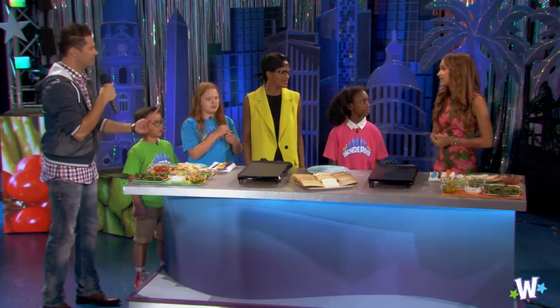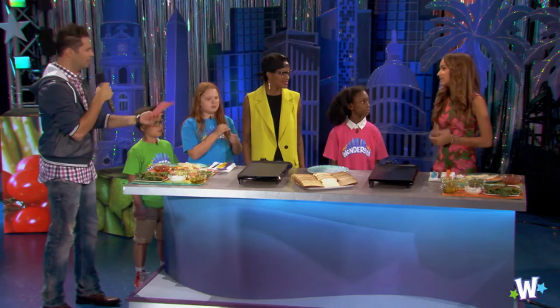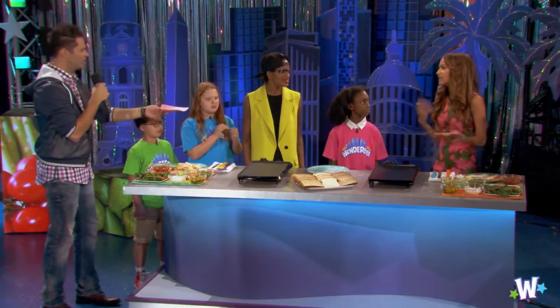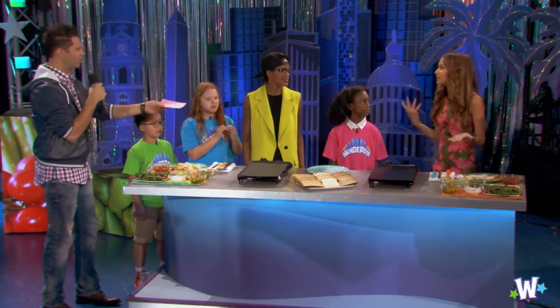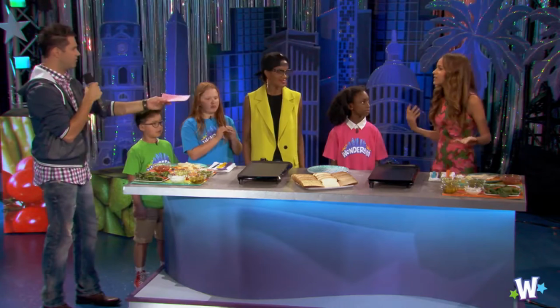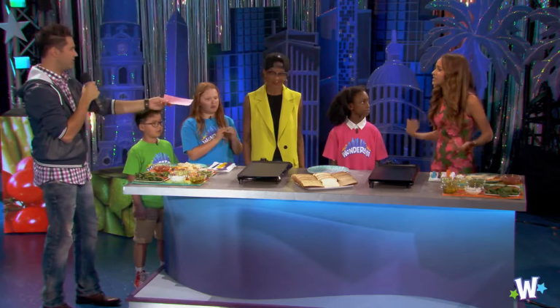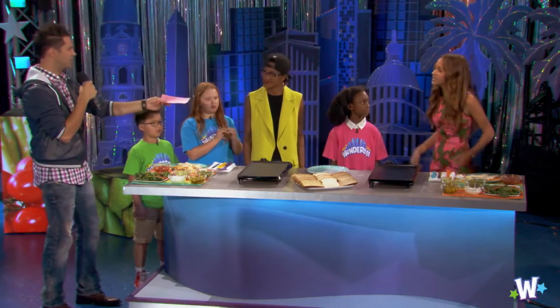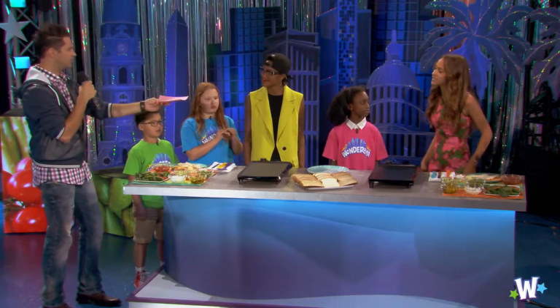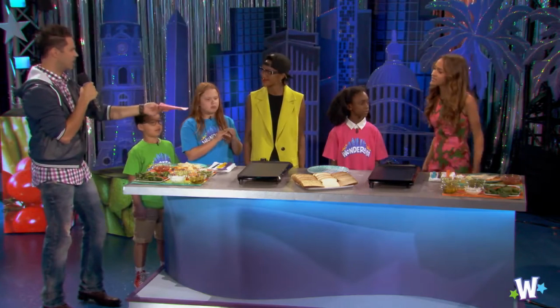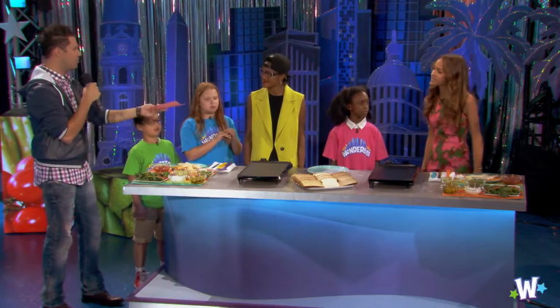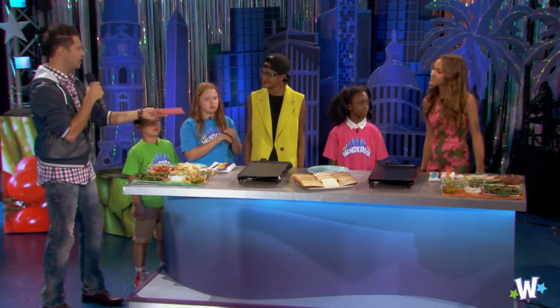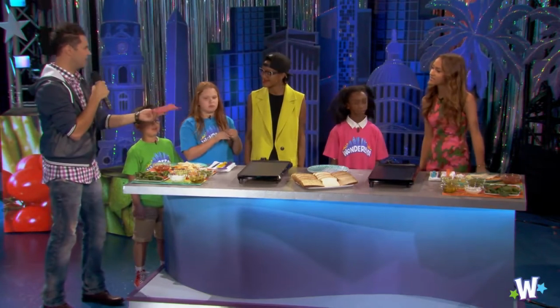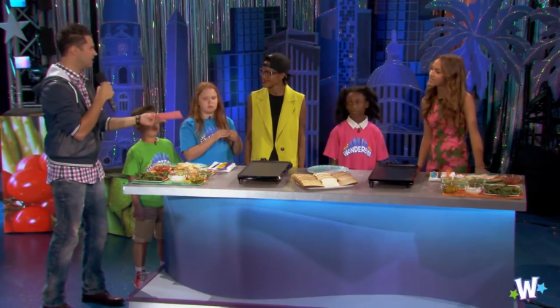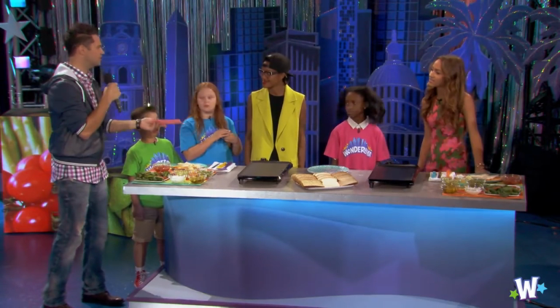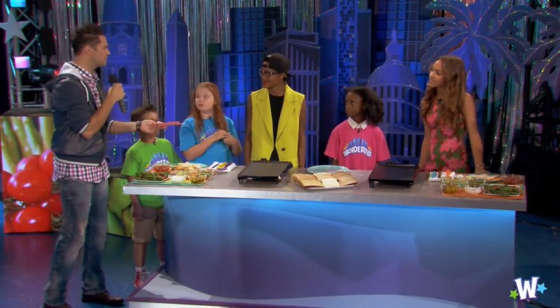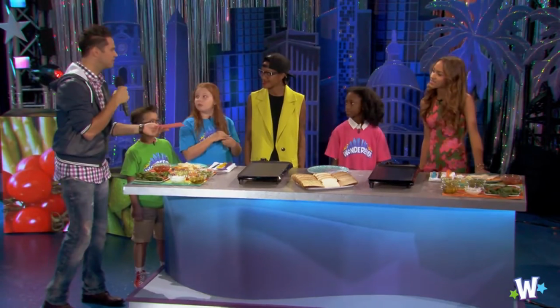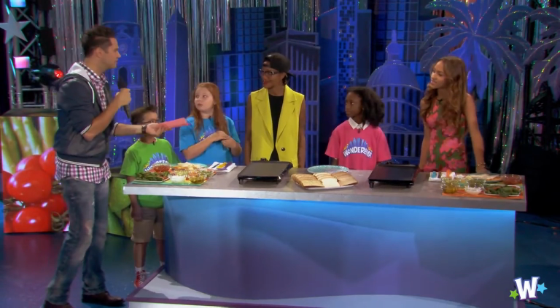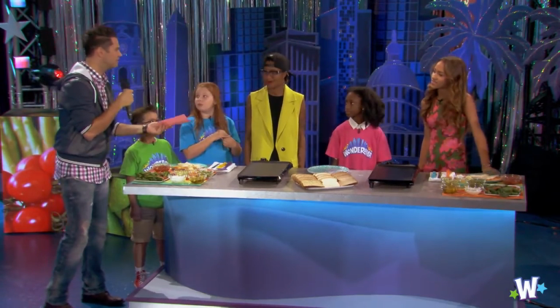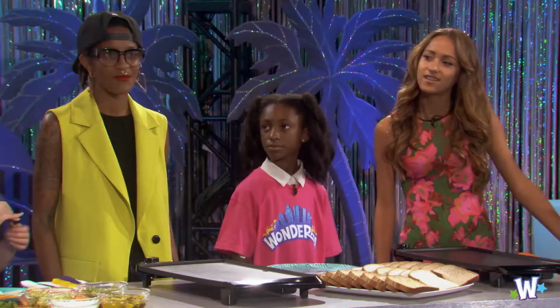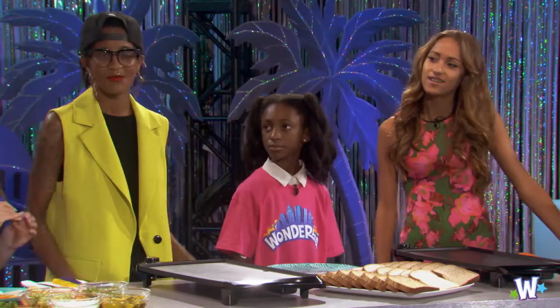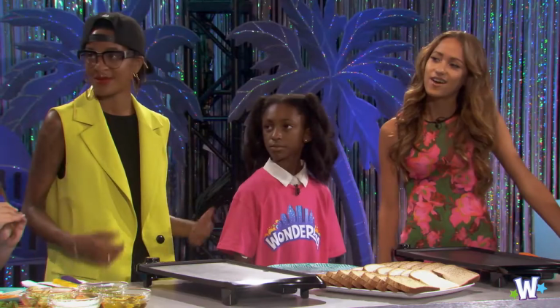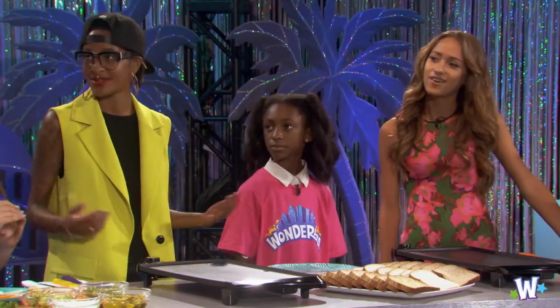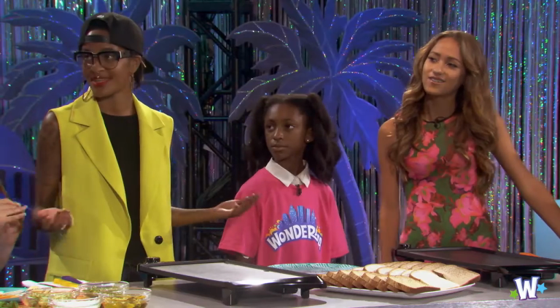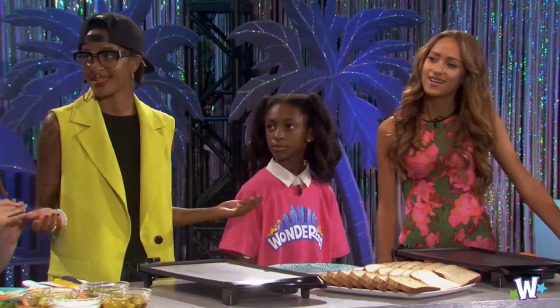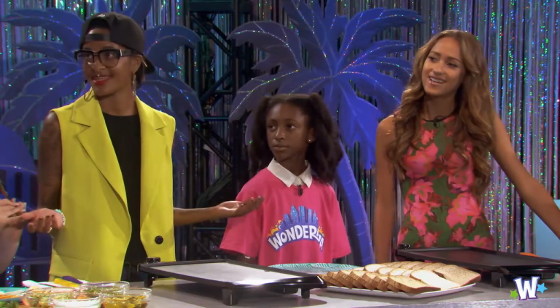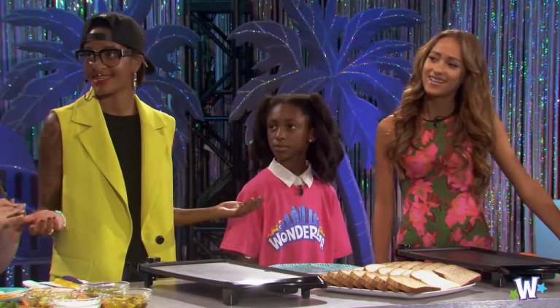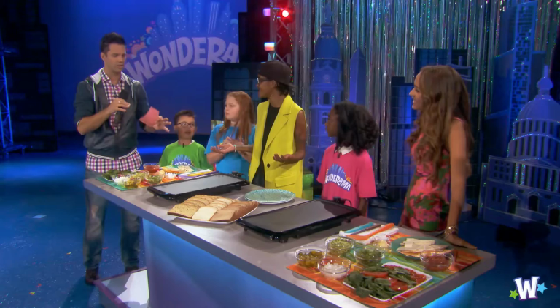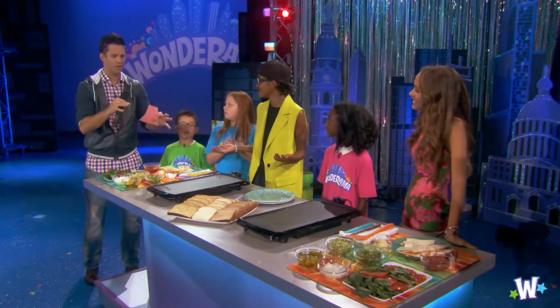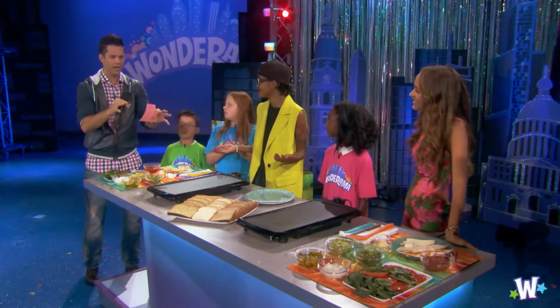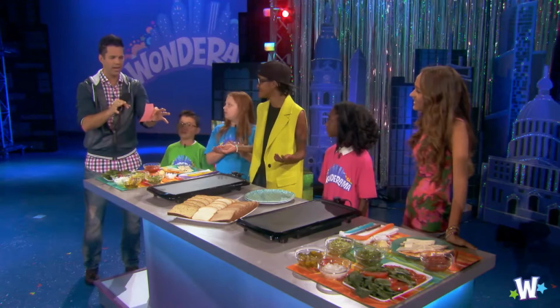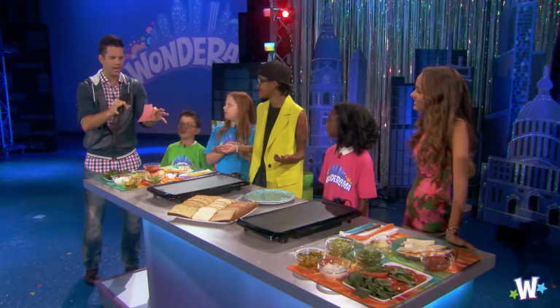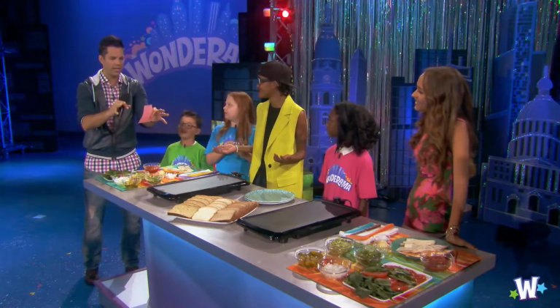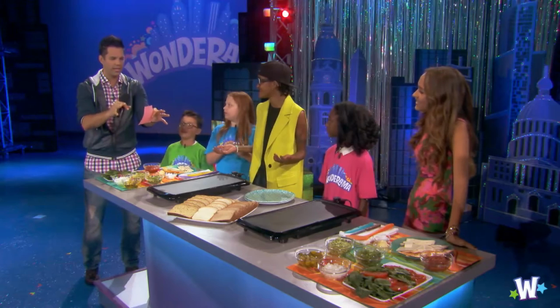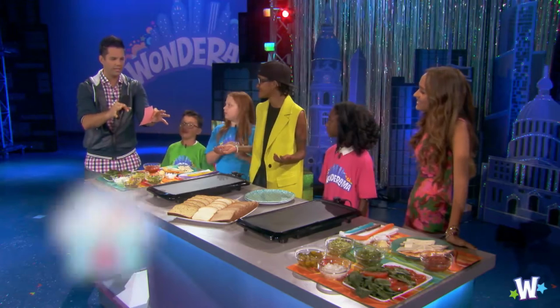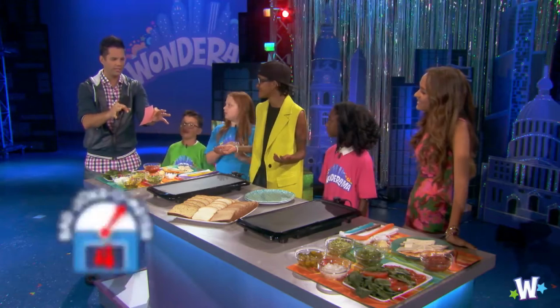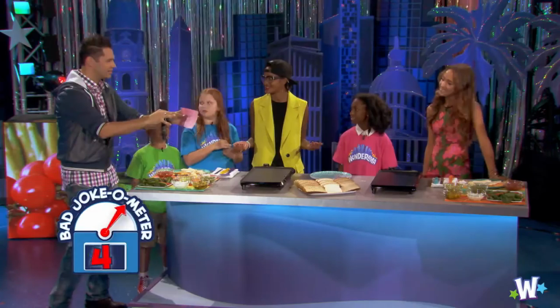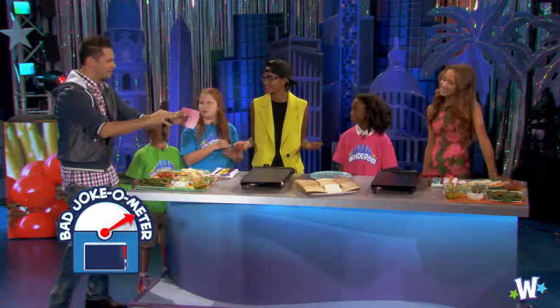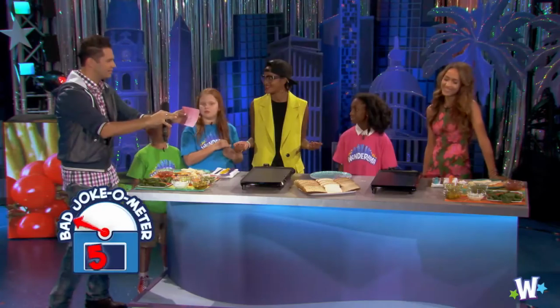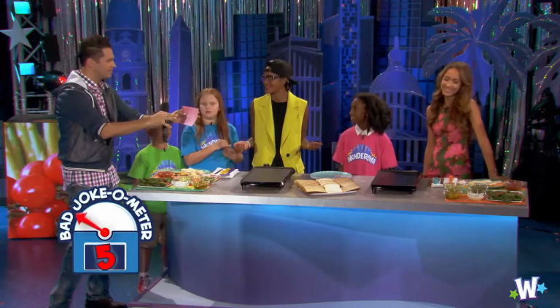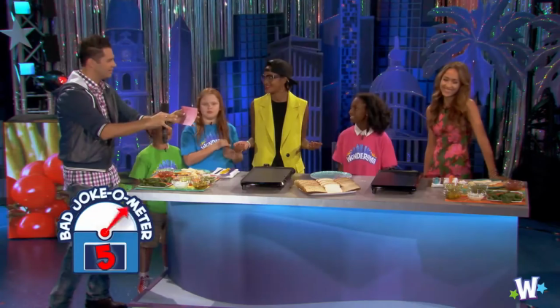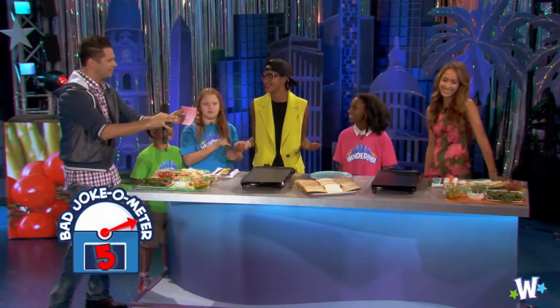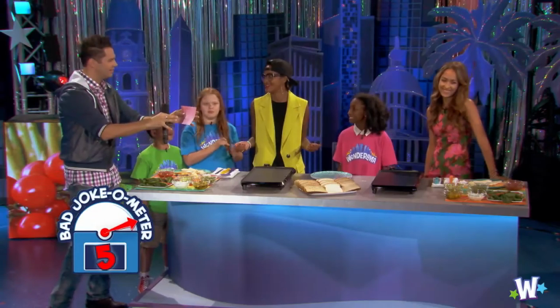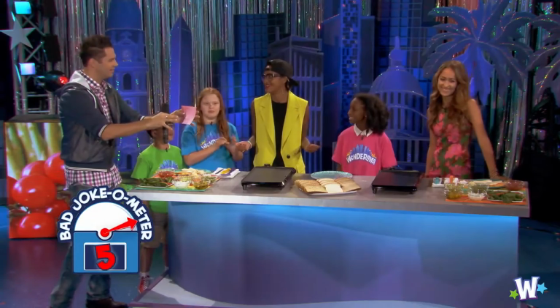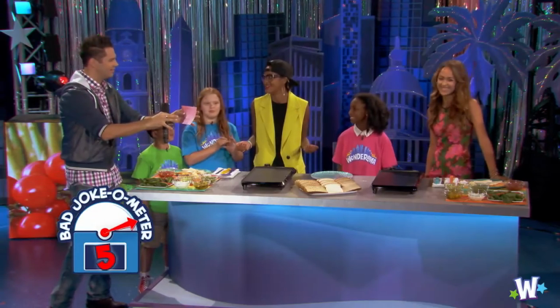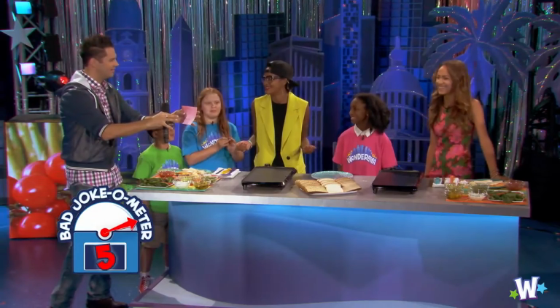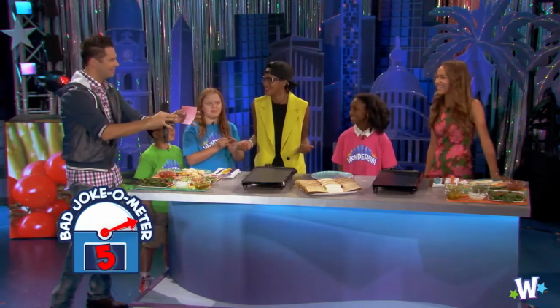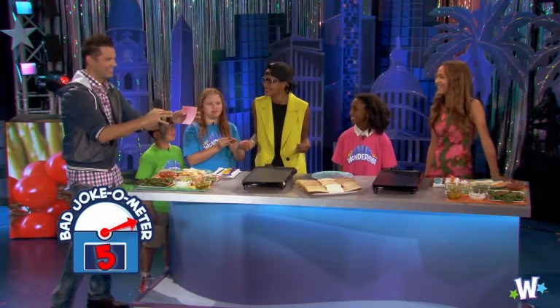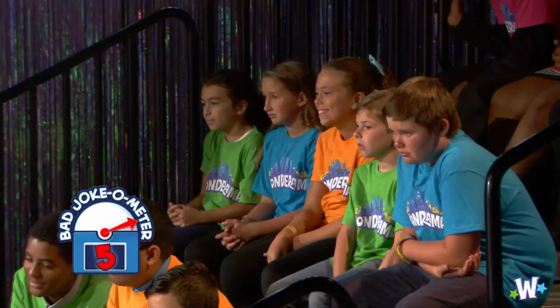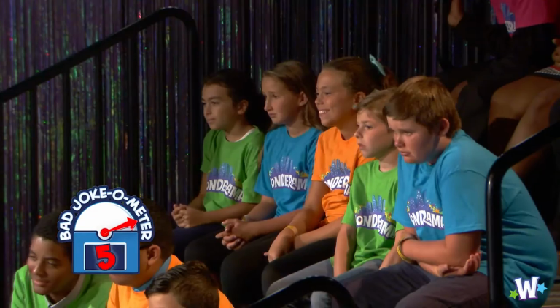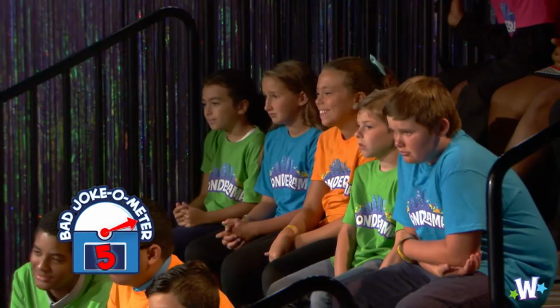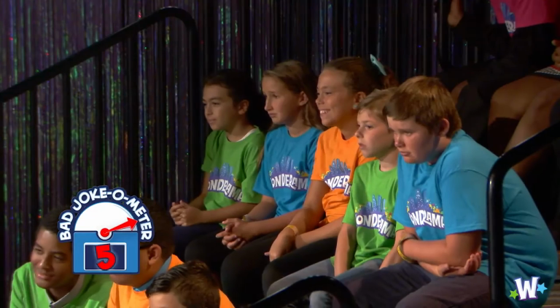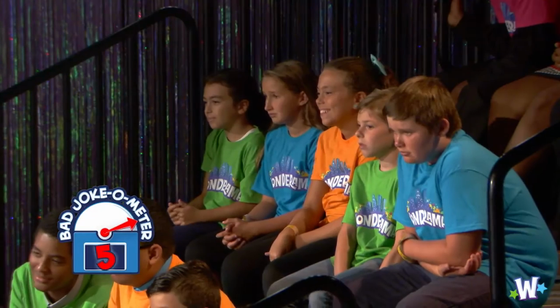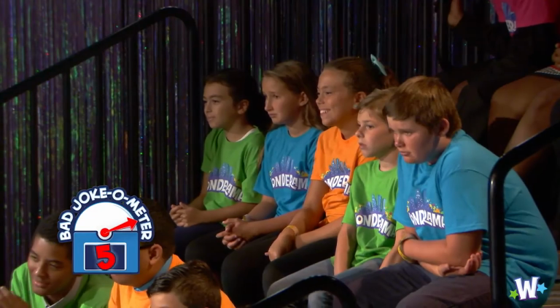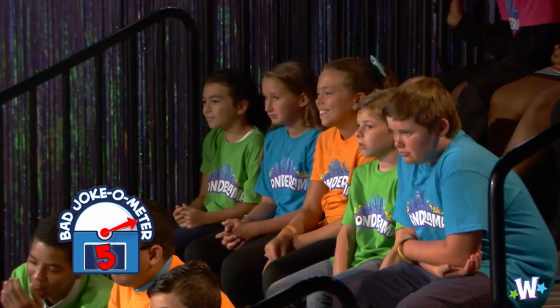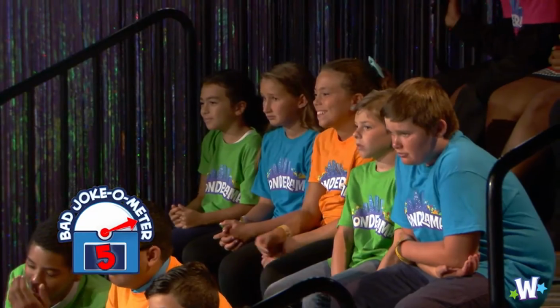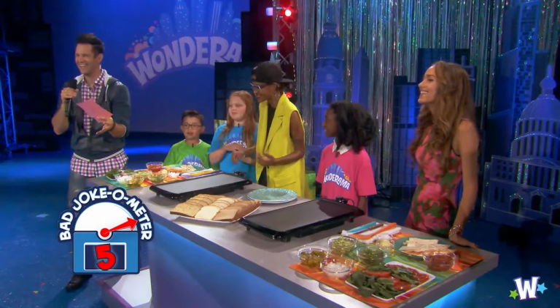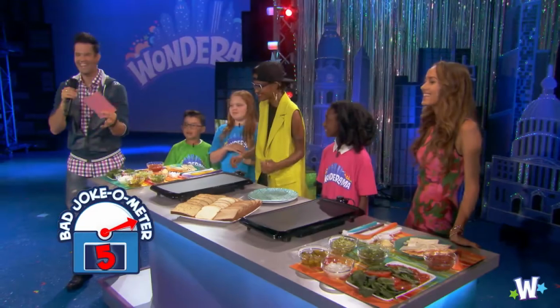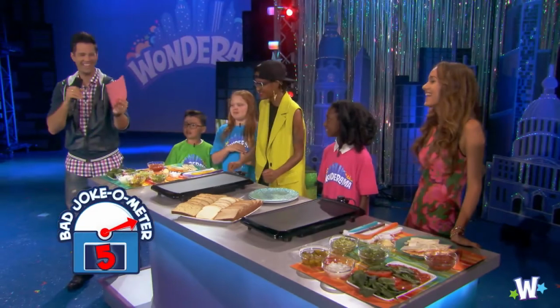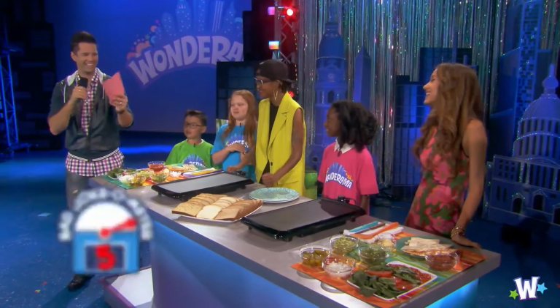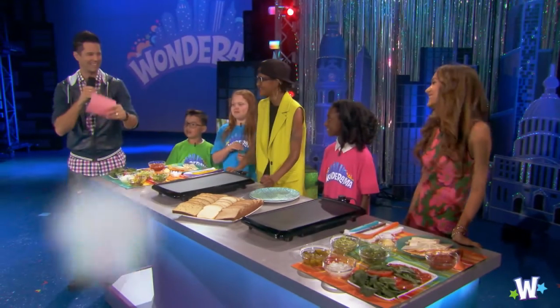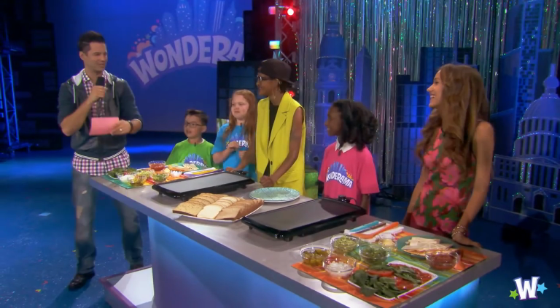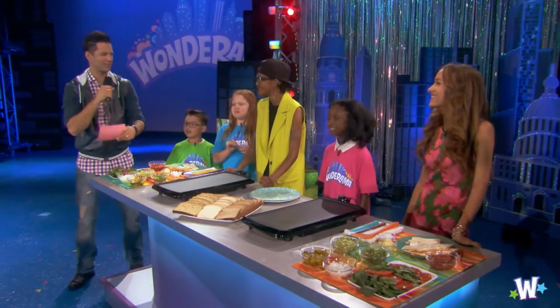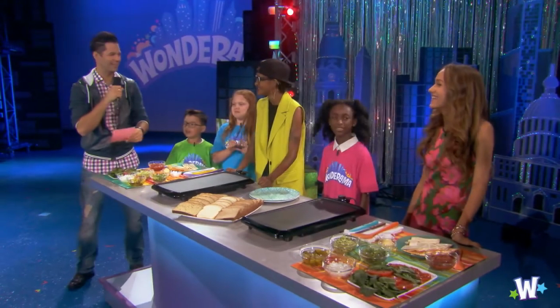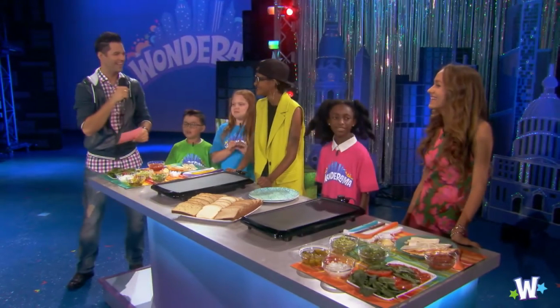You know what a vegan zombie eats? No, what do they eat? Grains. That's good, right? I like that joke. That was a good one.